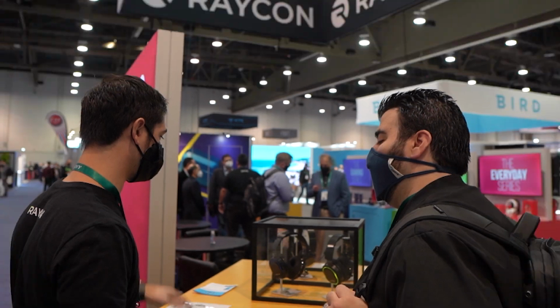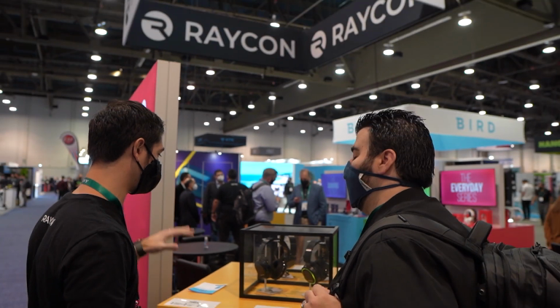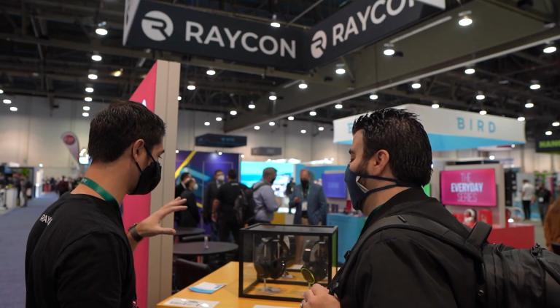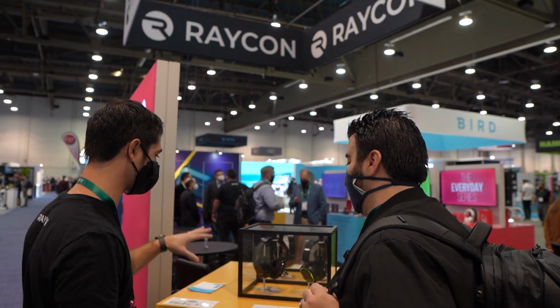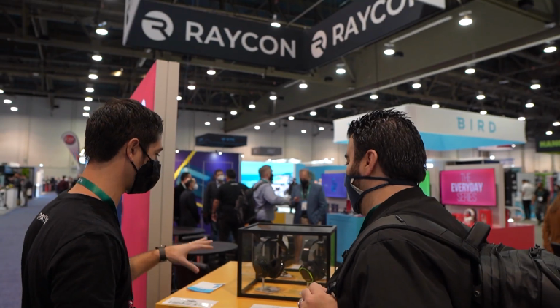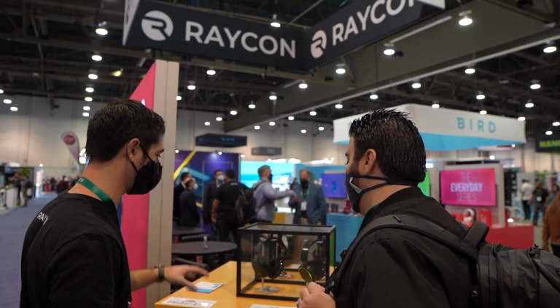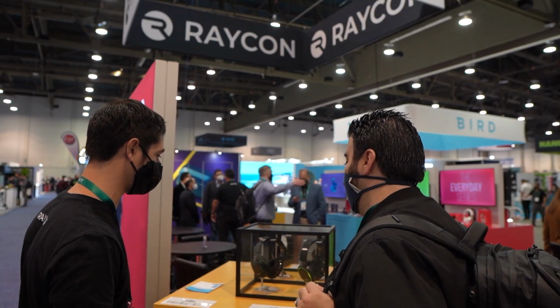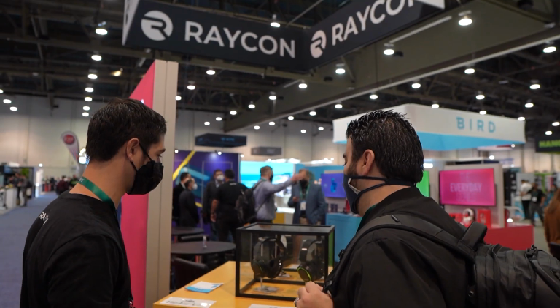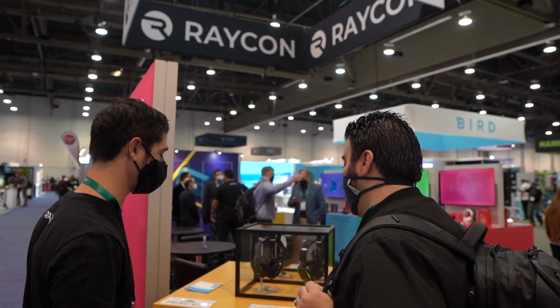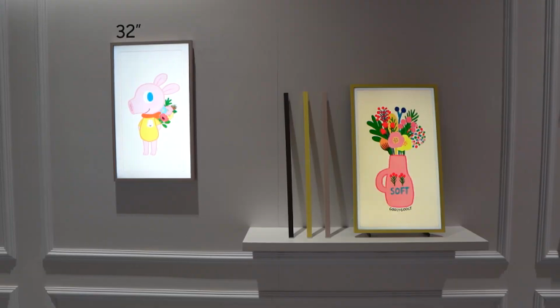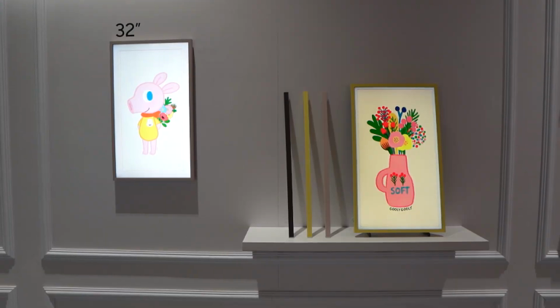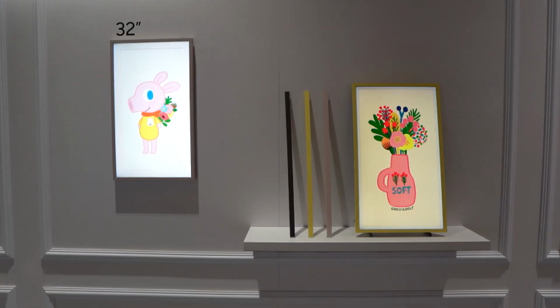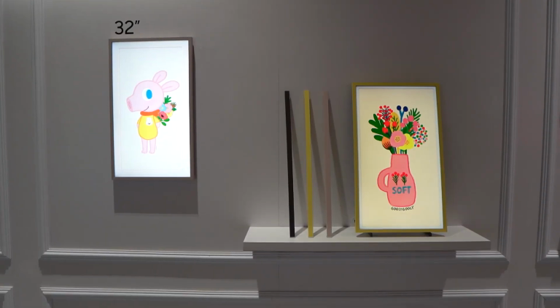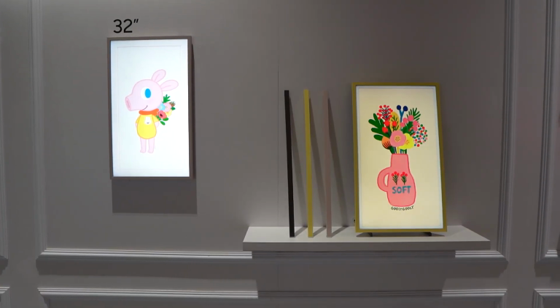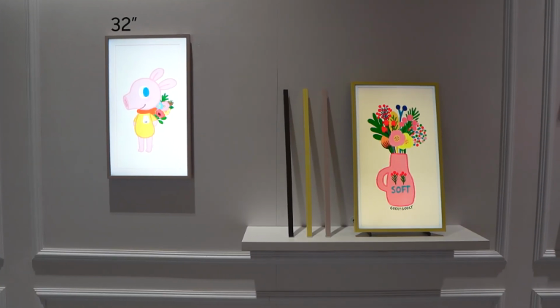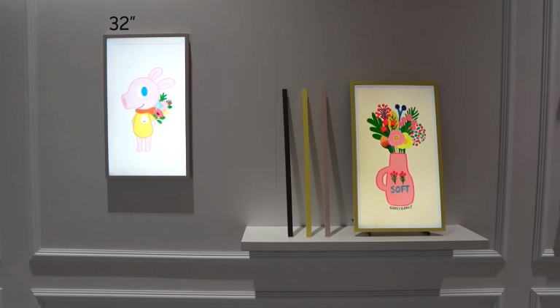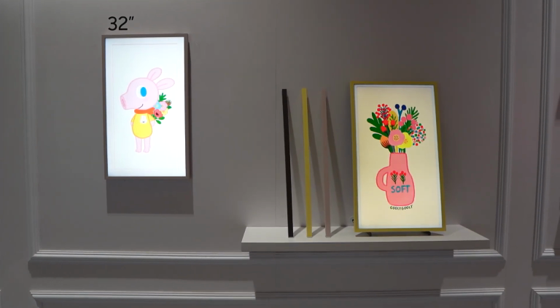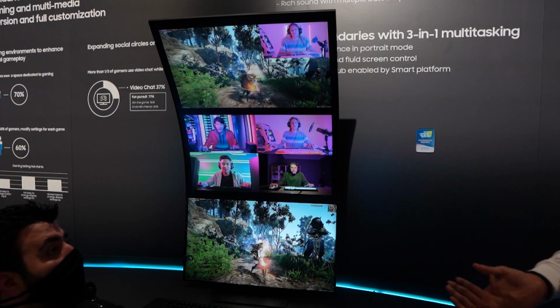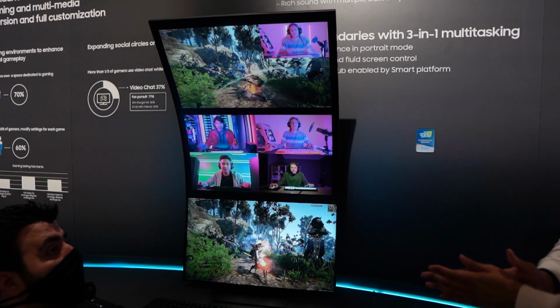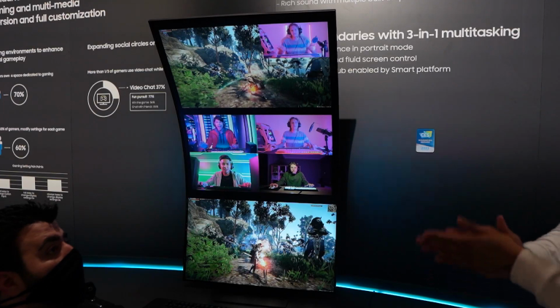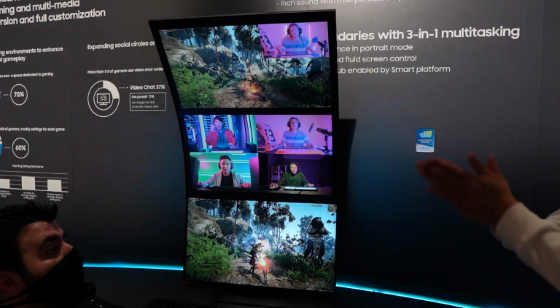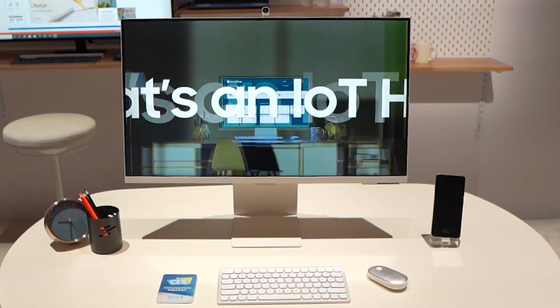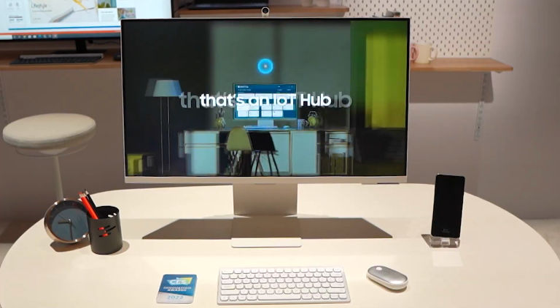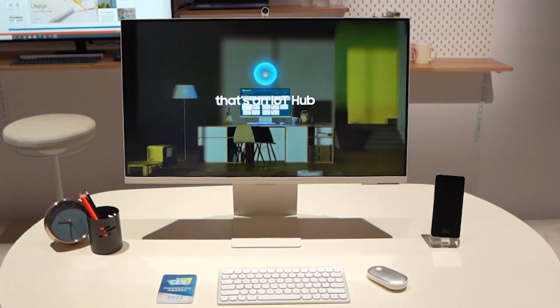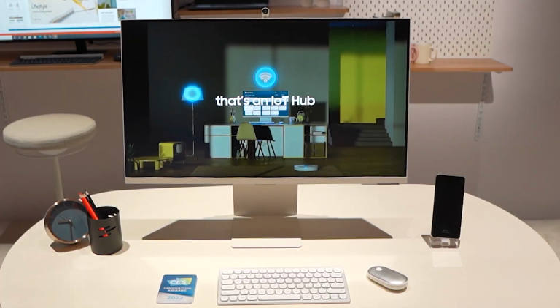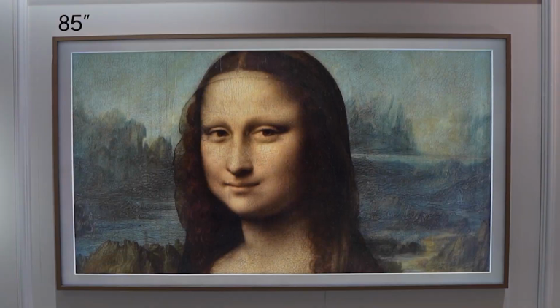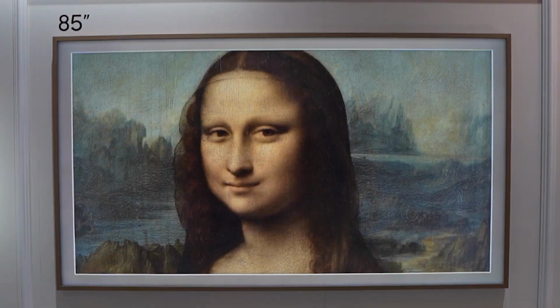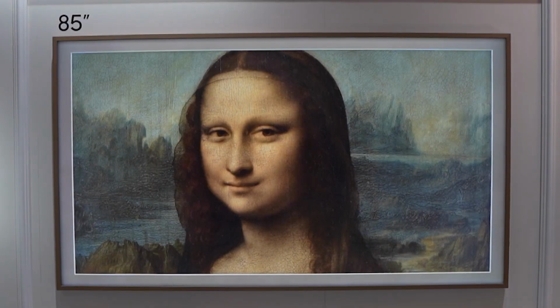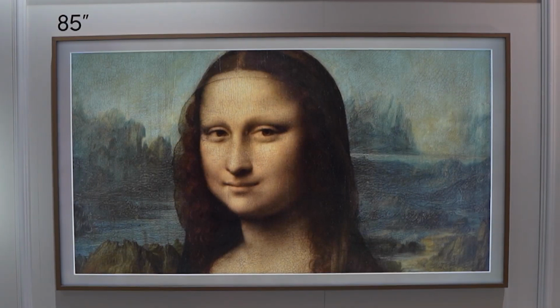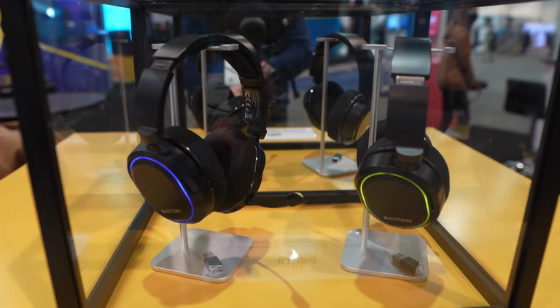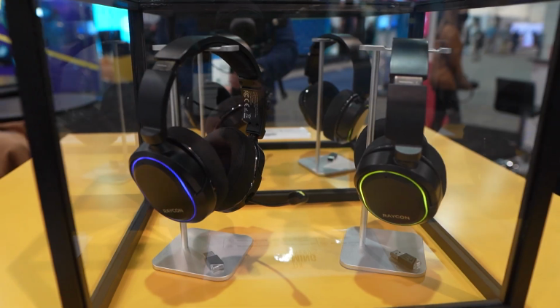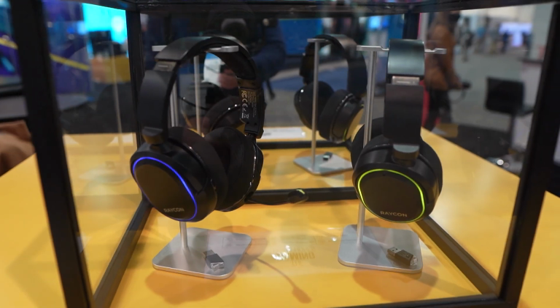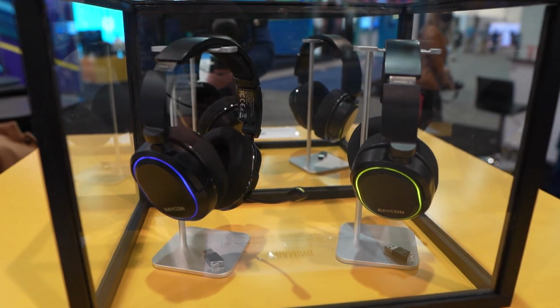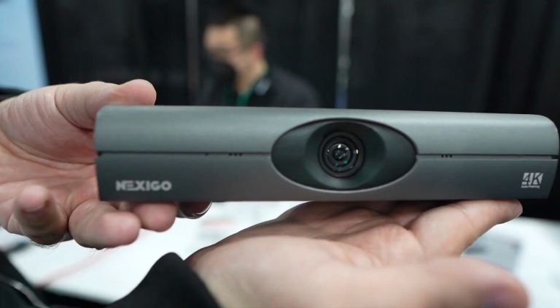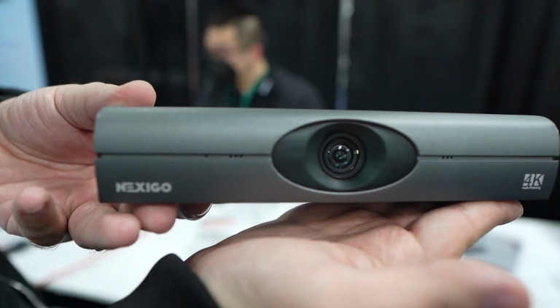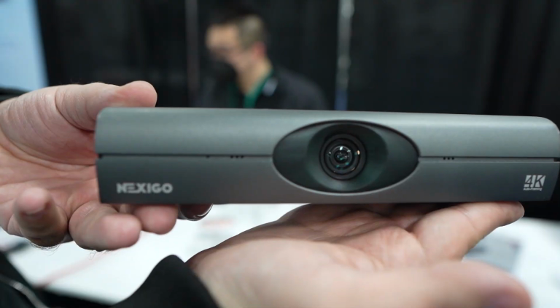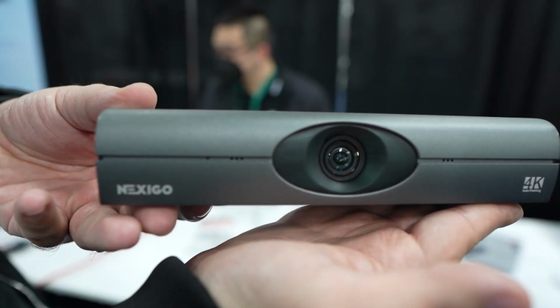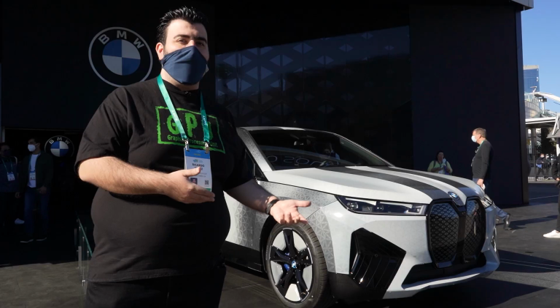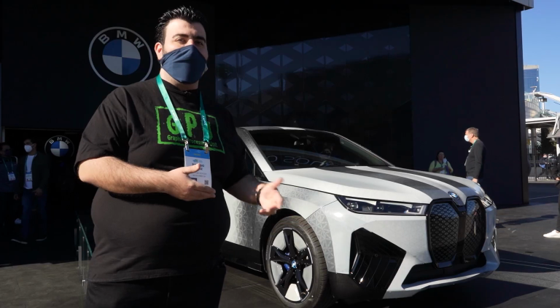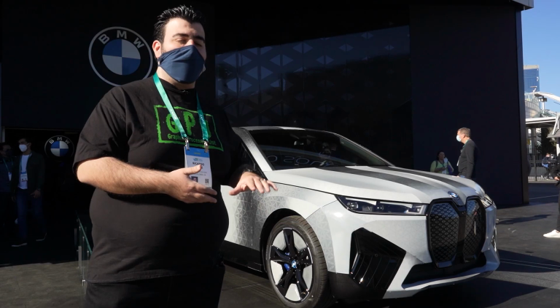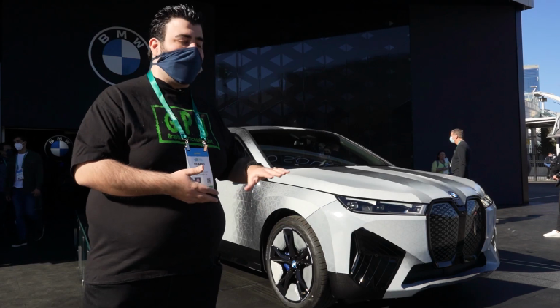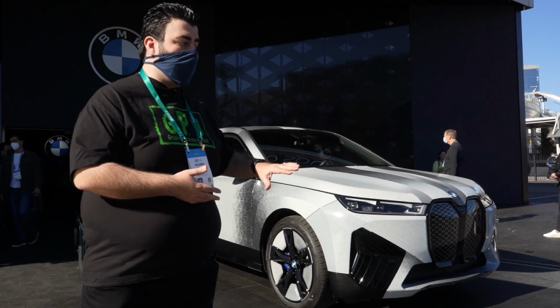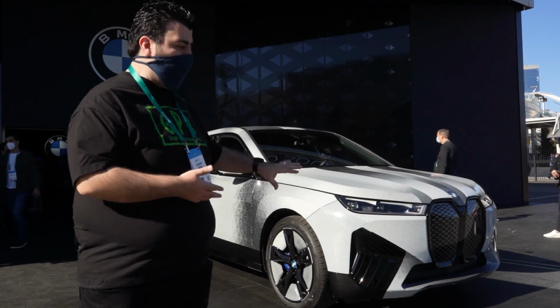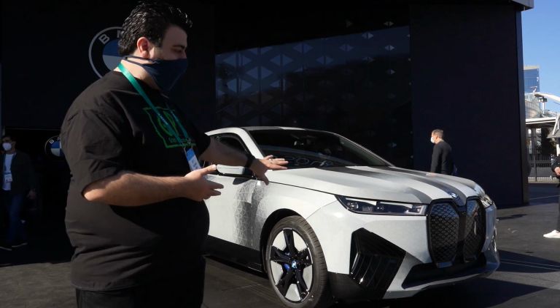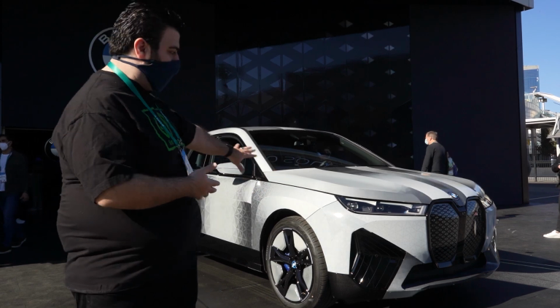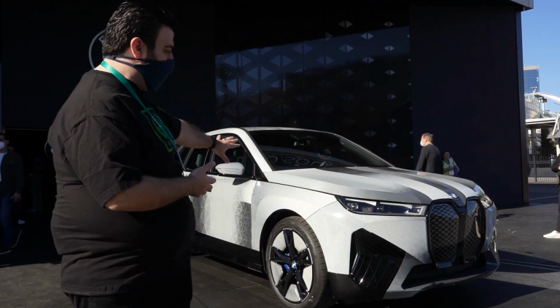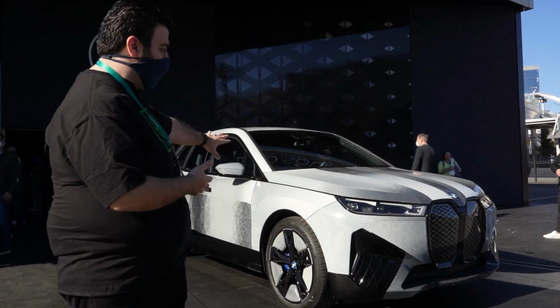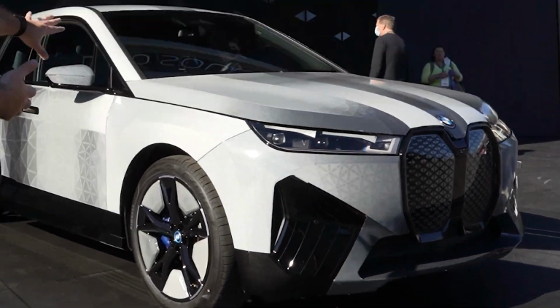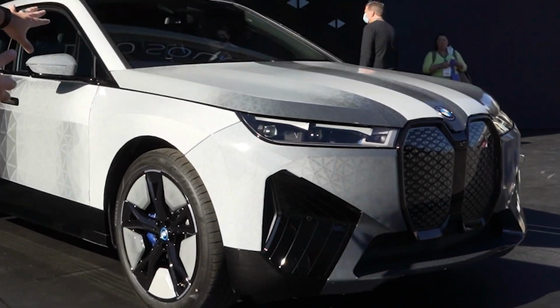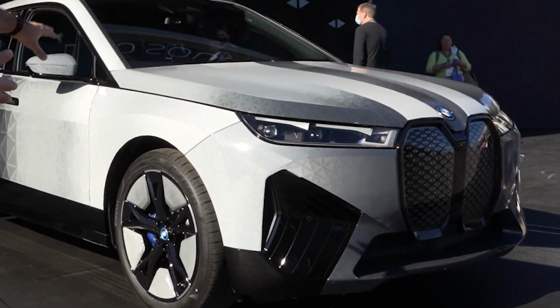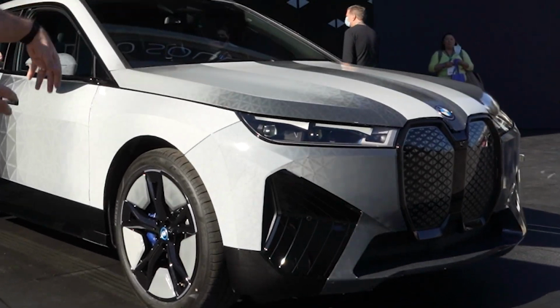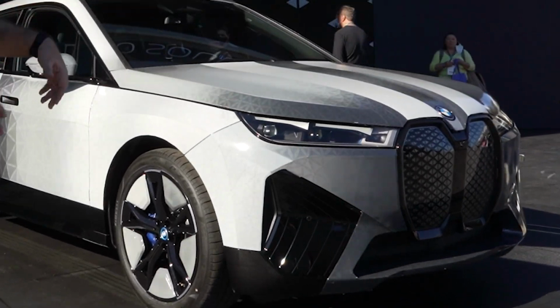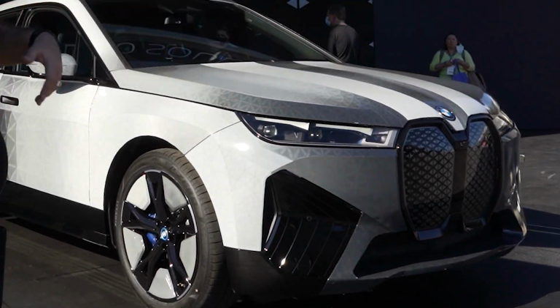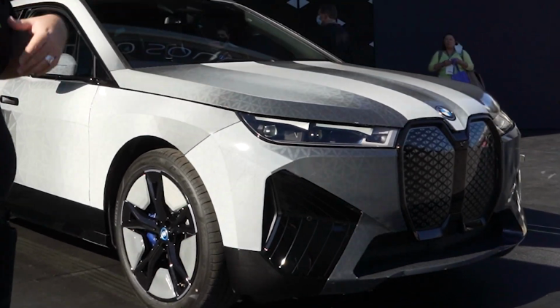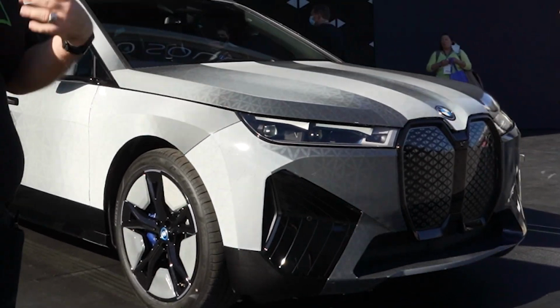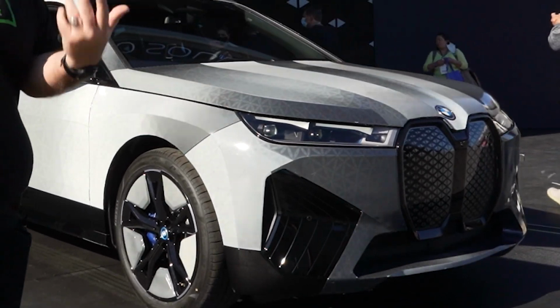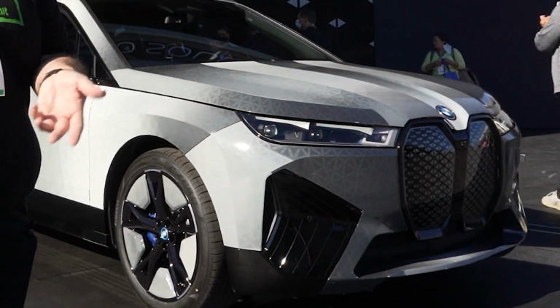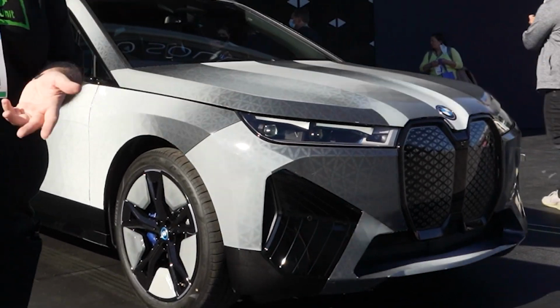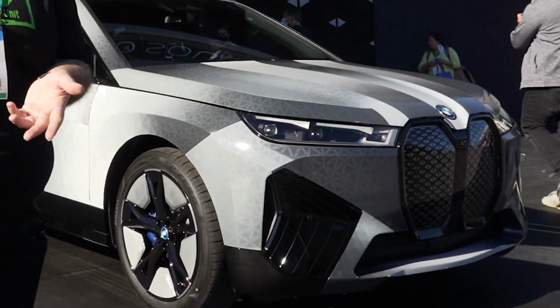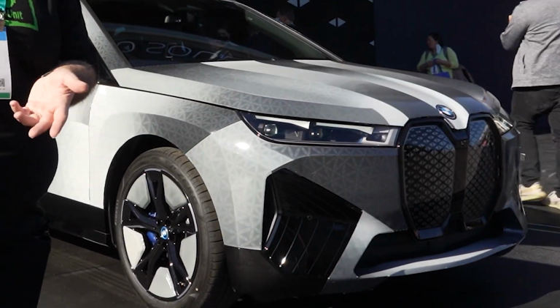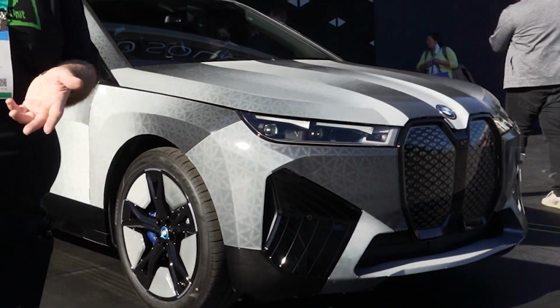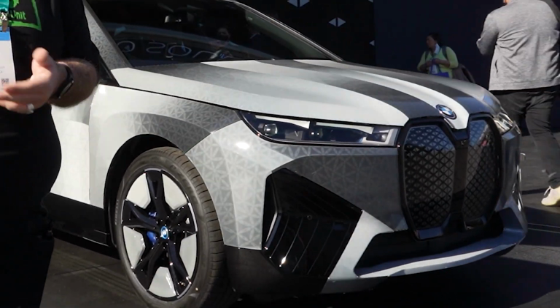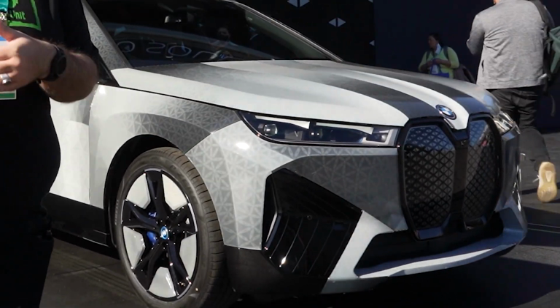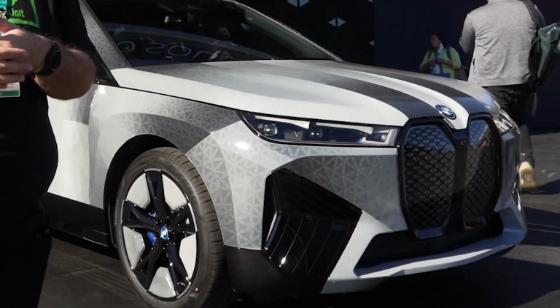CES 2022. Big monitors, the newest gear, and is that a car that changes colors? Let's check it out.